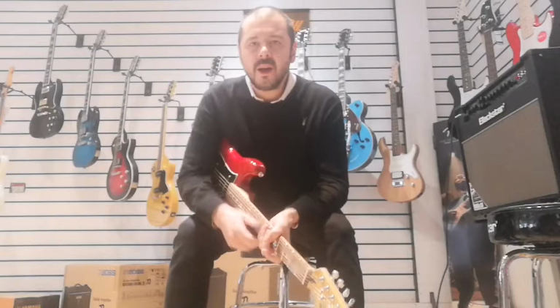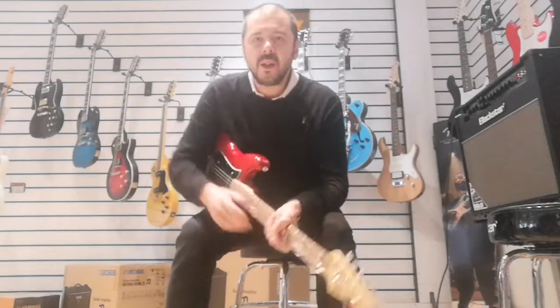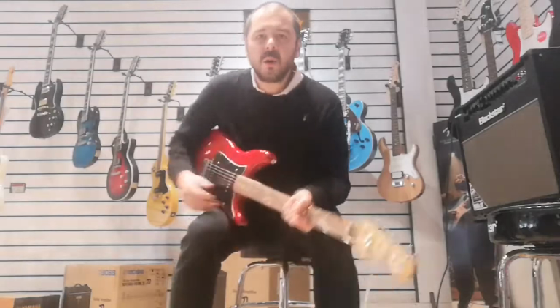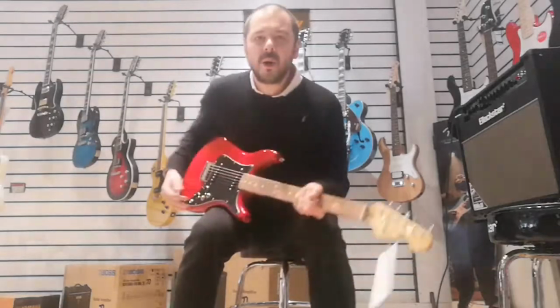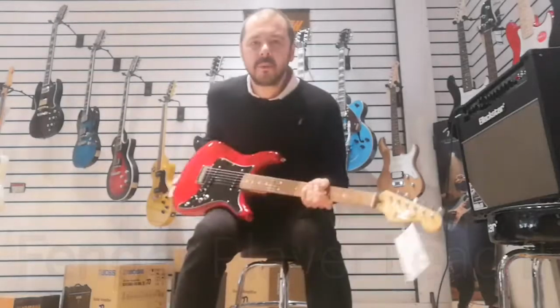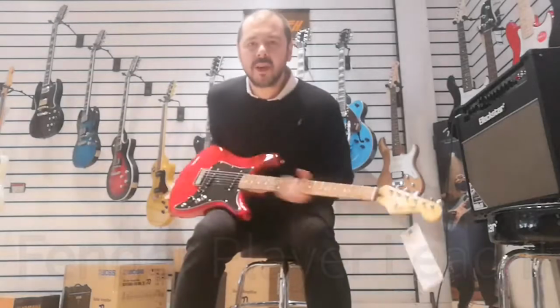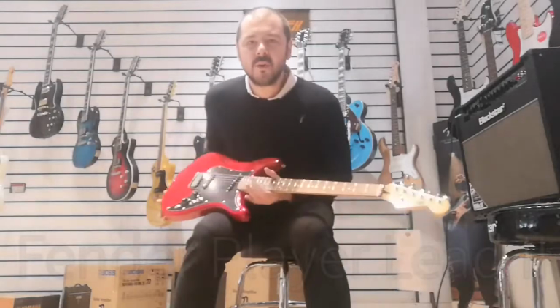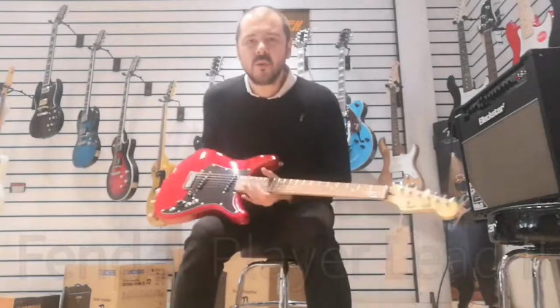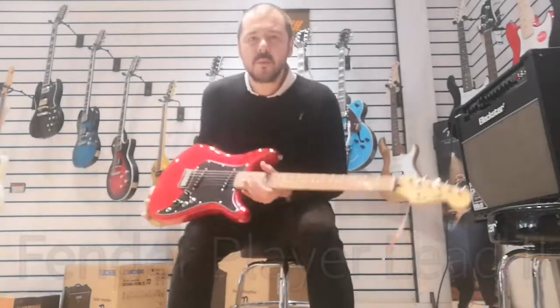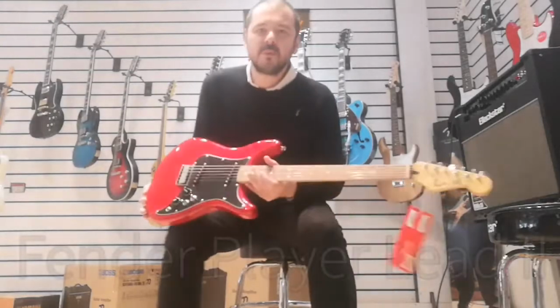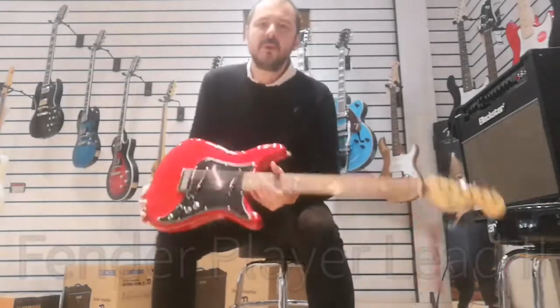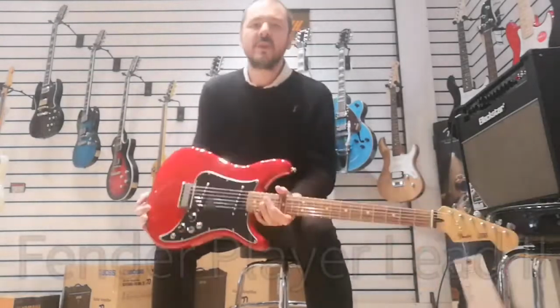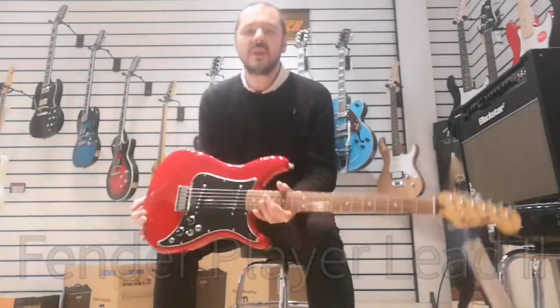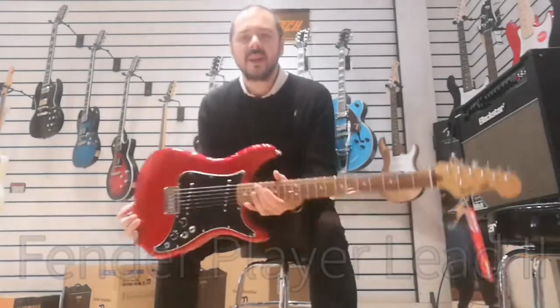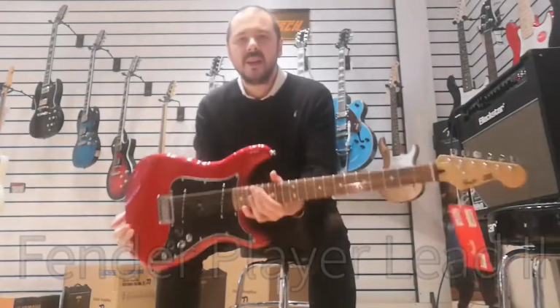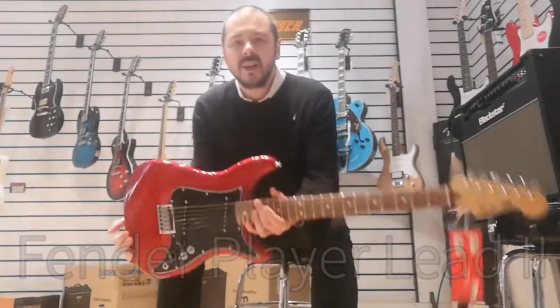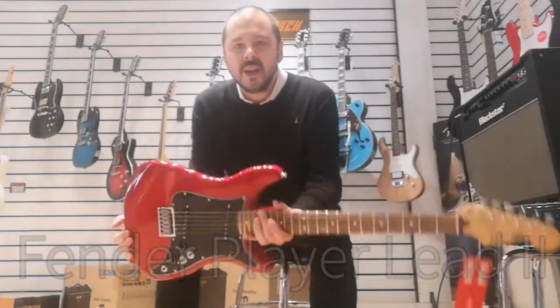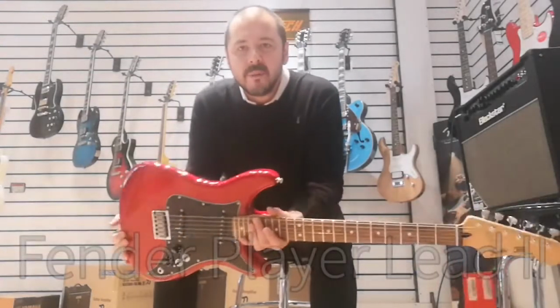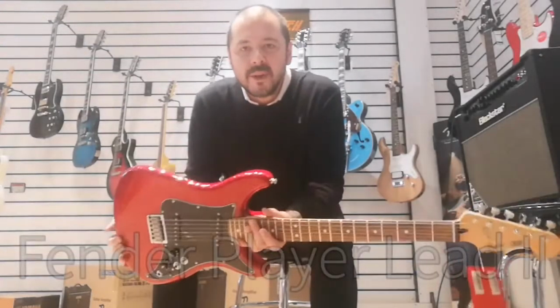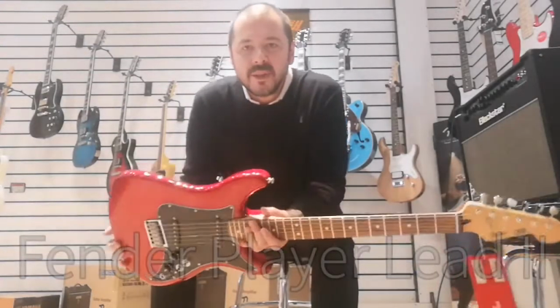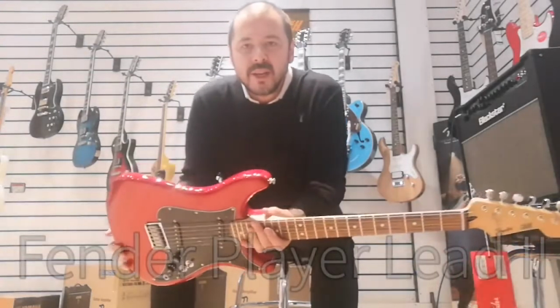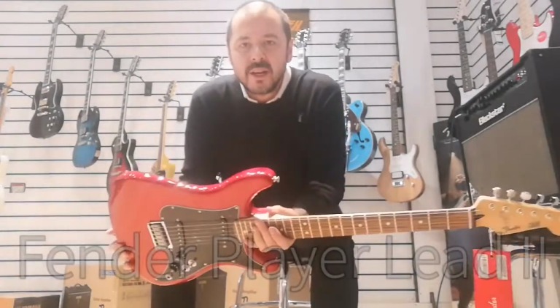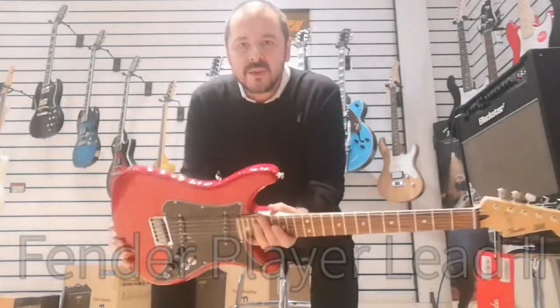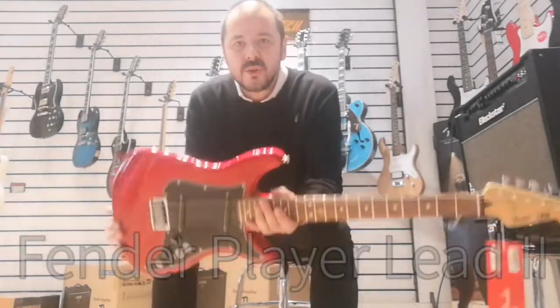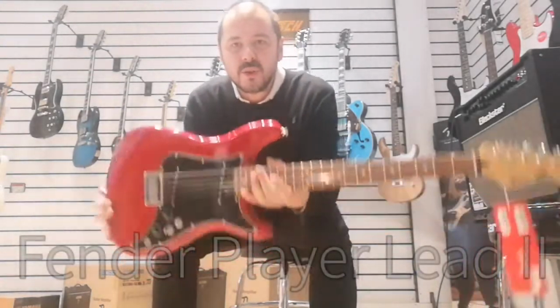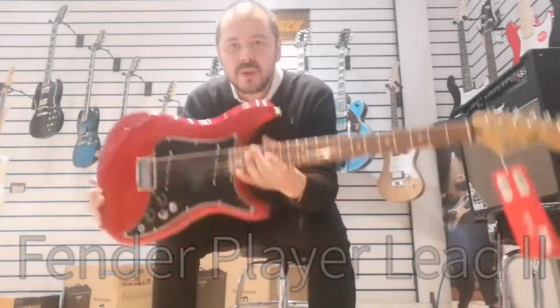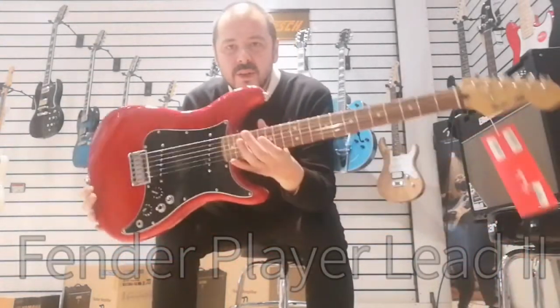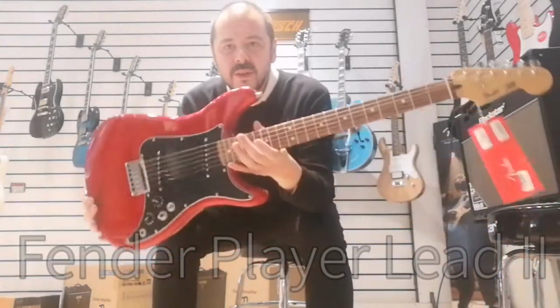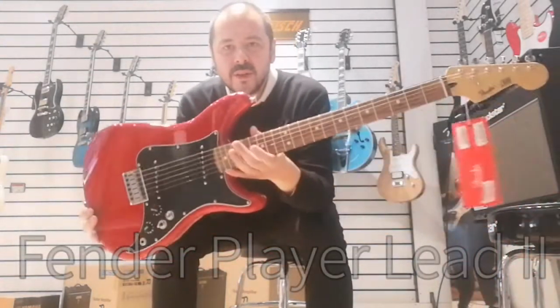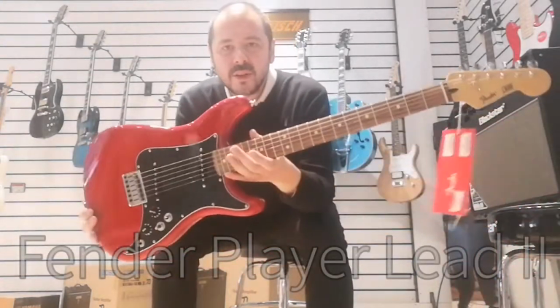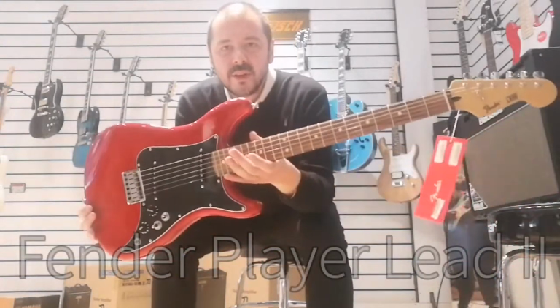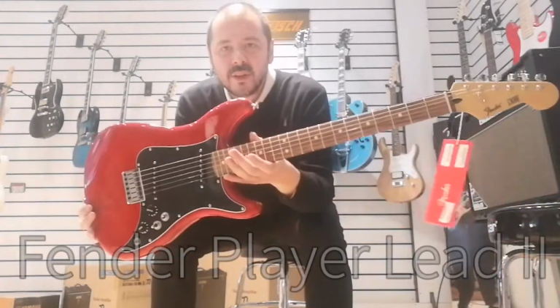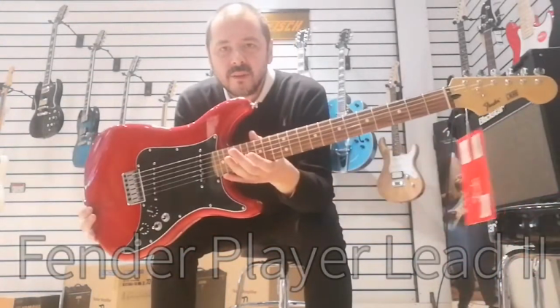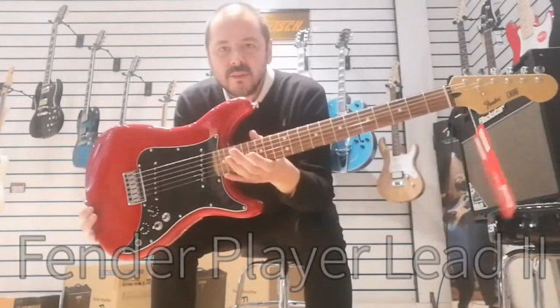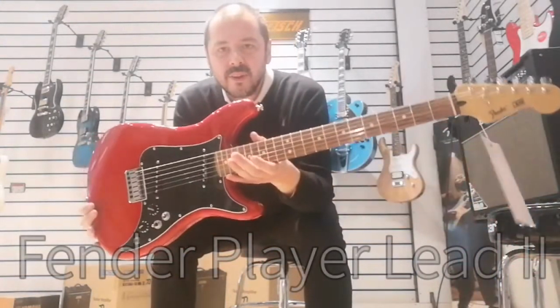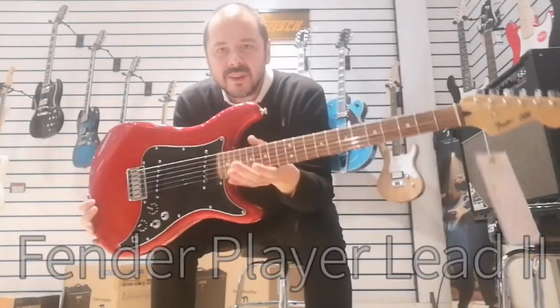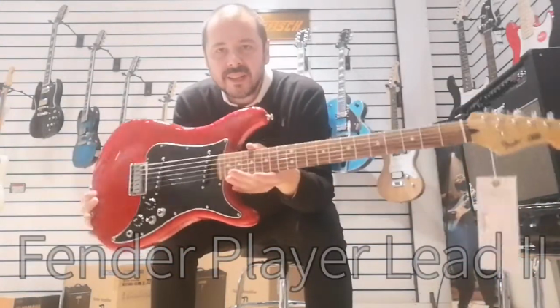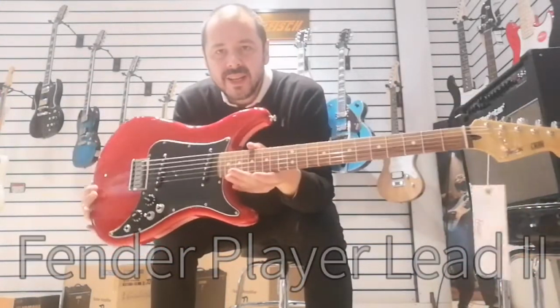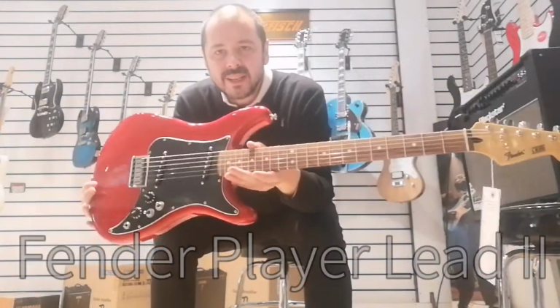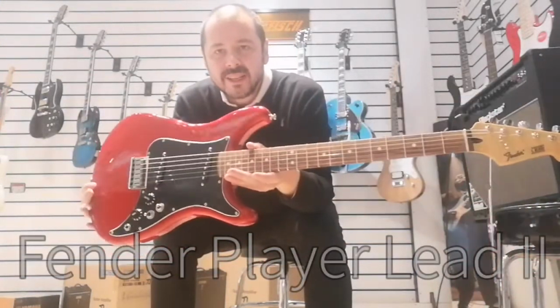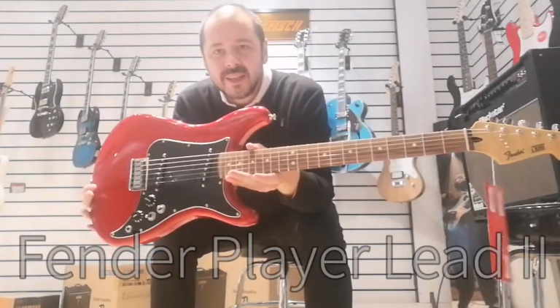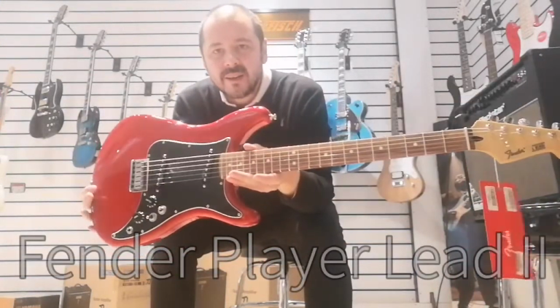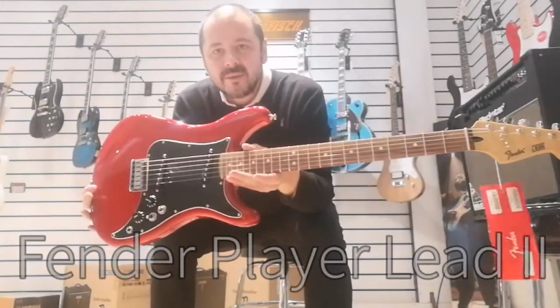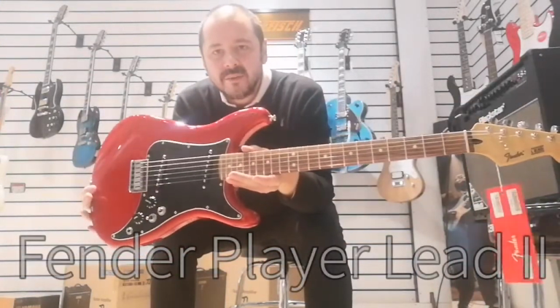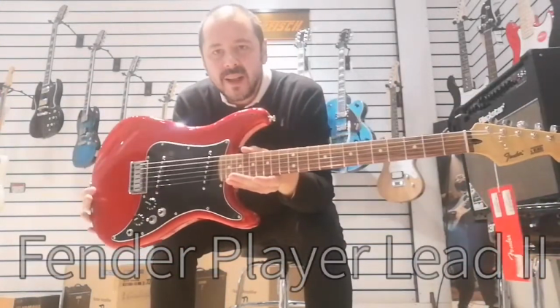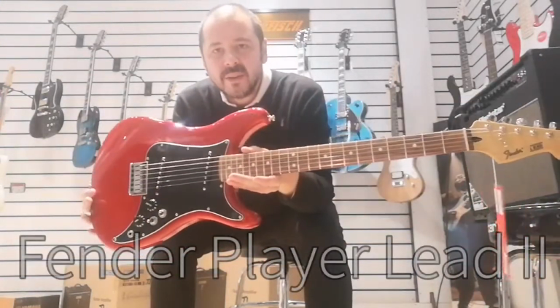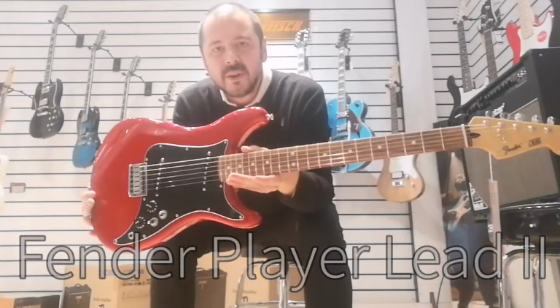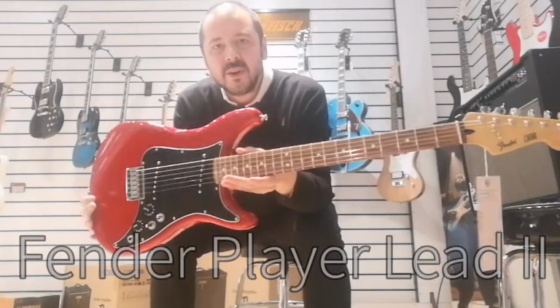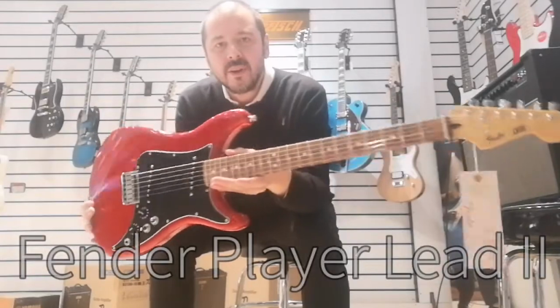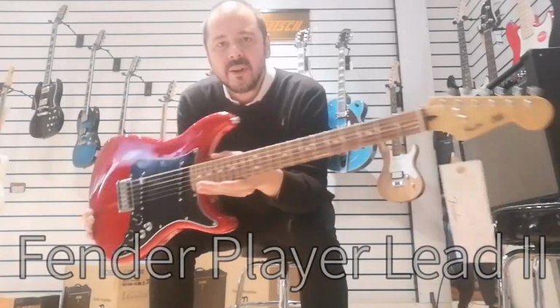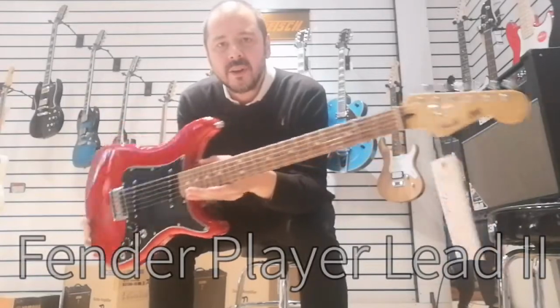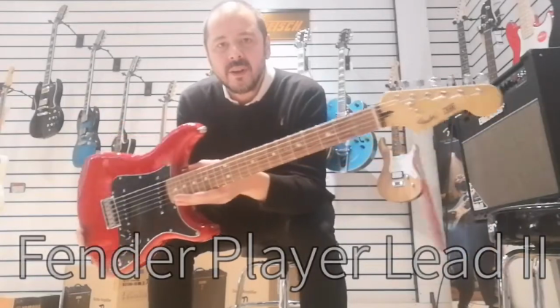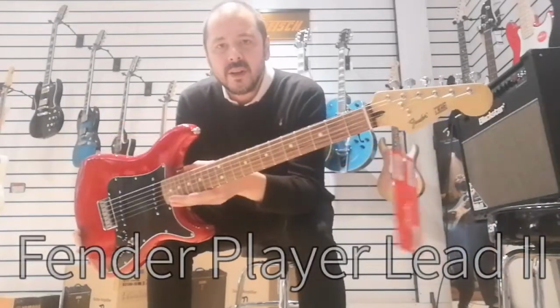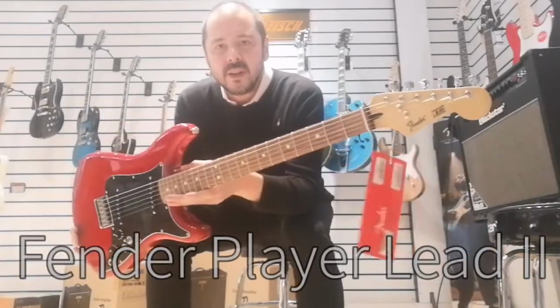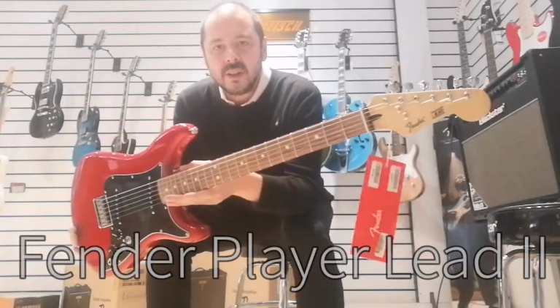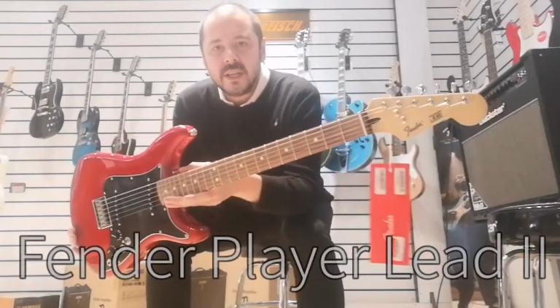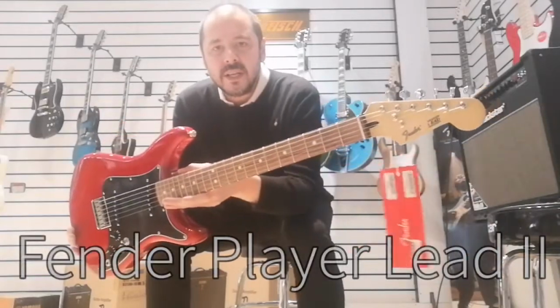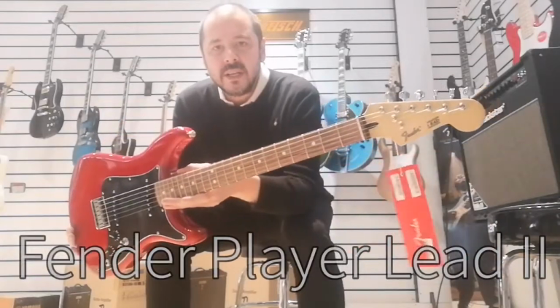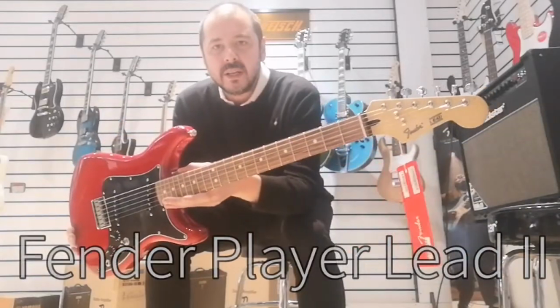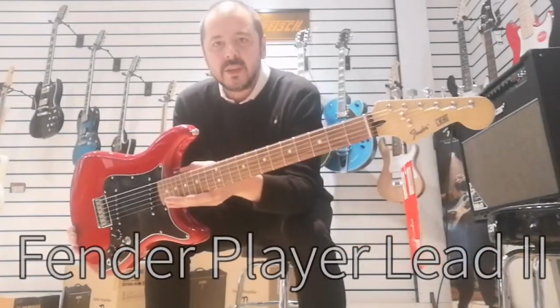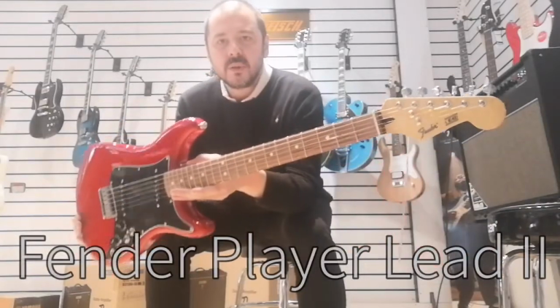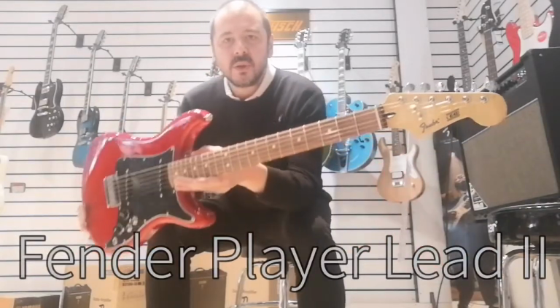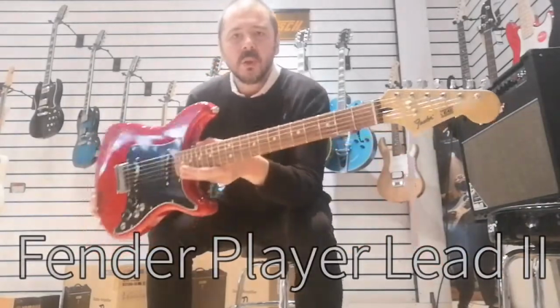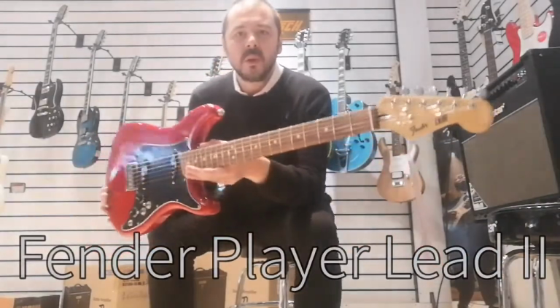Hello, I'm Kev at Rimmers Music. I'm here today to show you this fantastic Fender Lead 2.